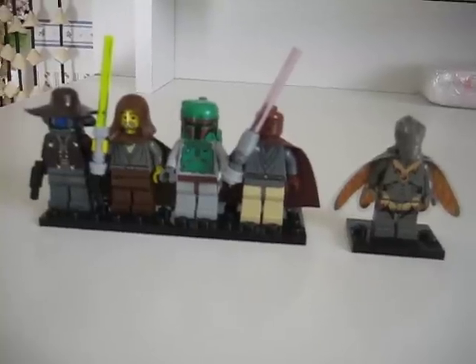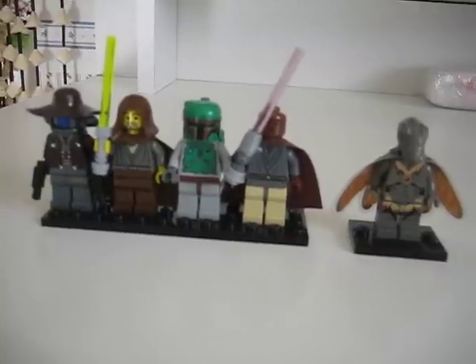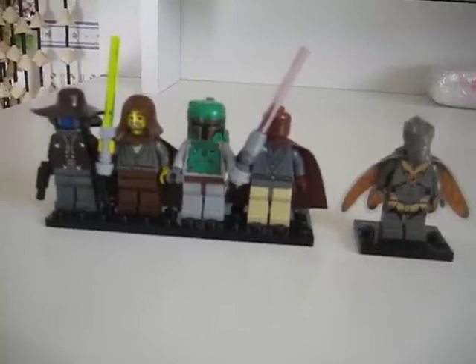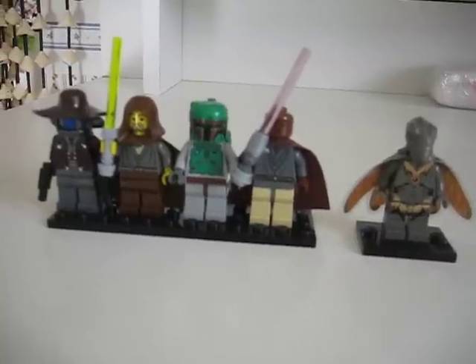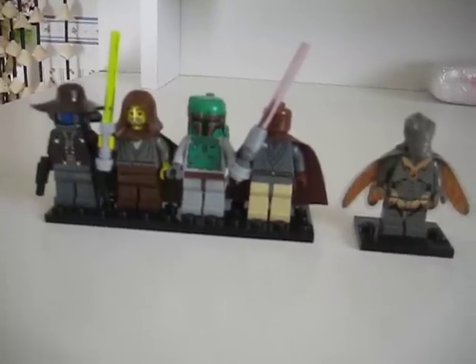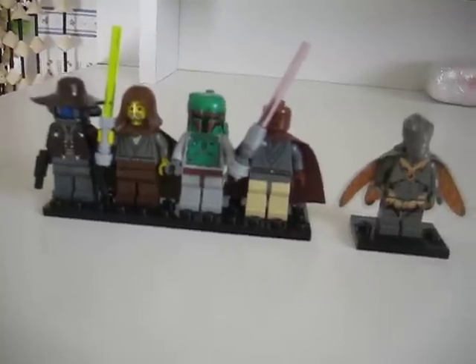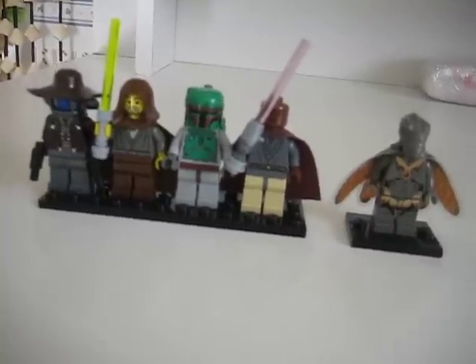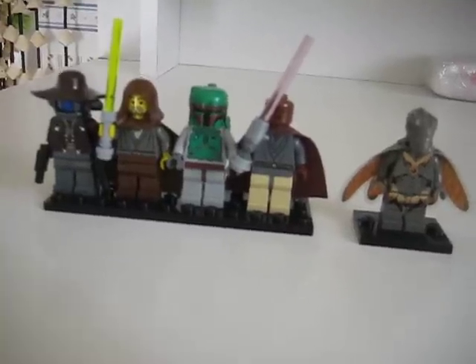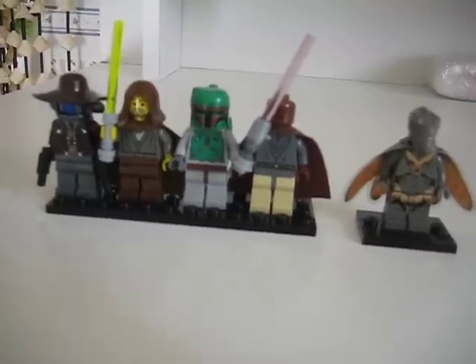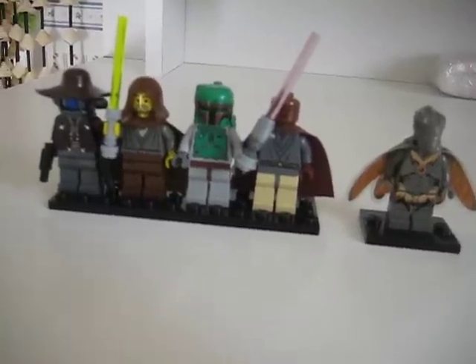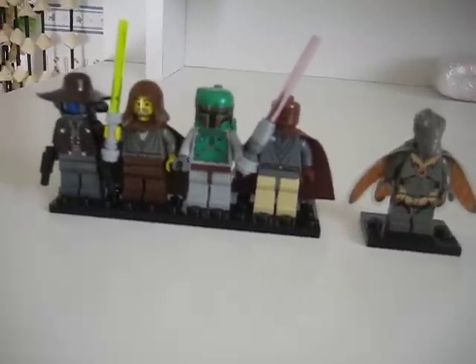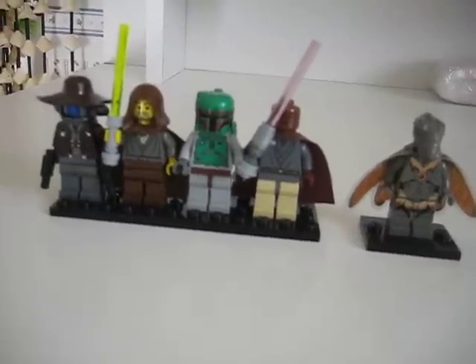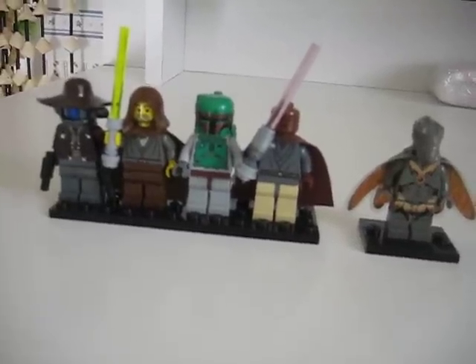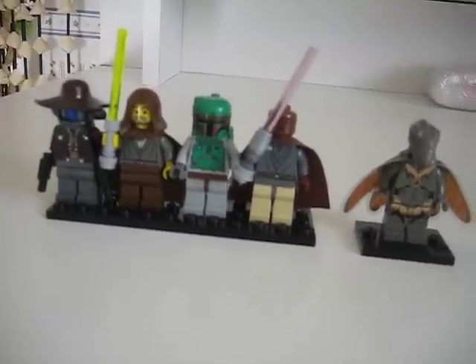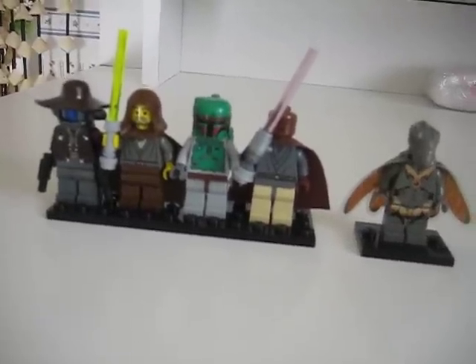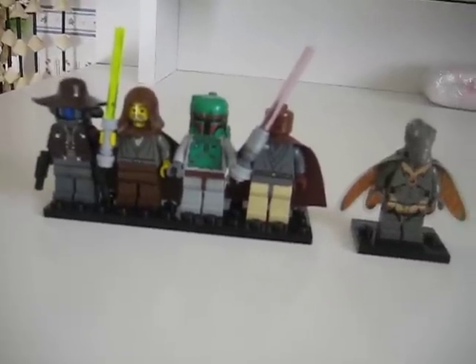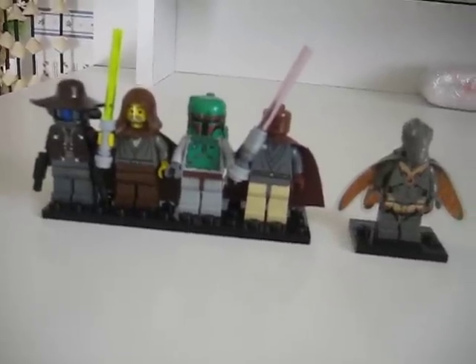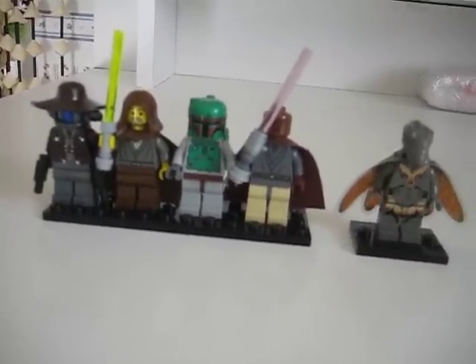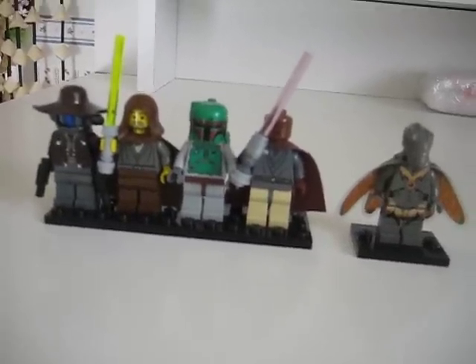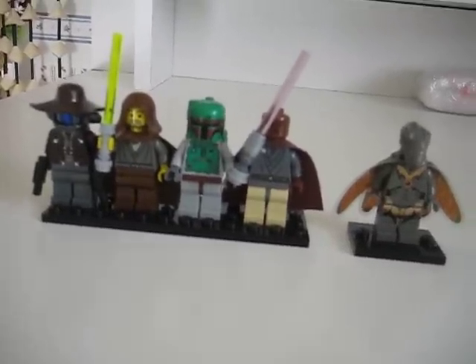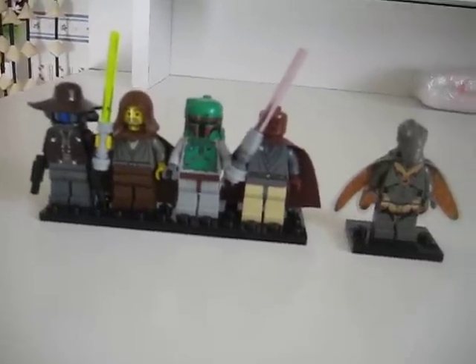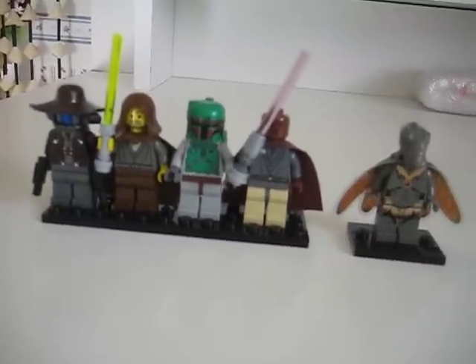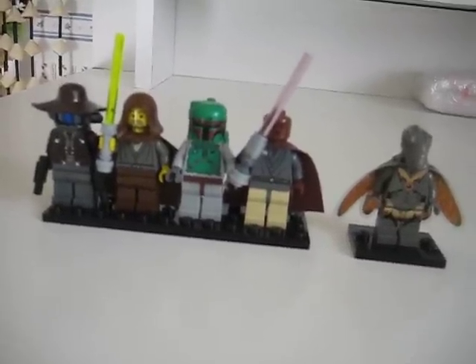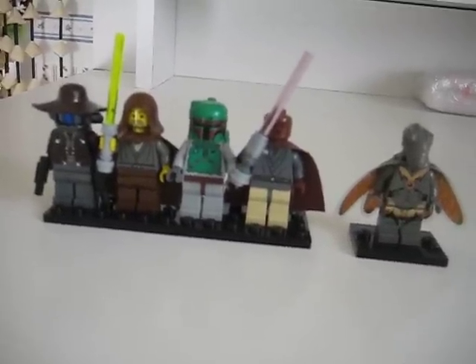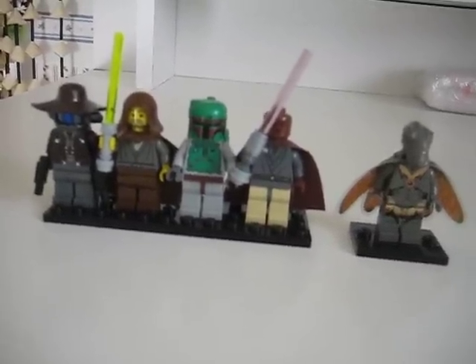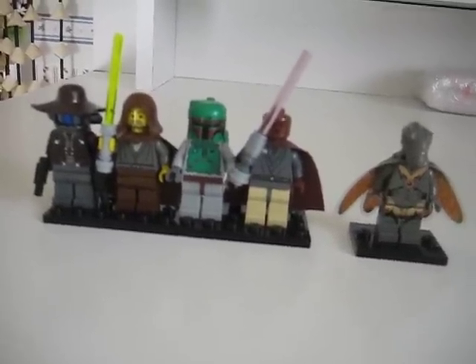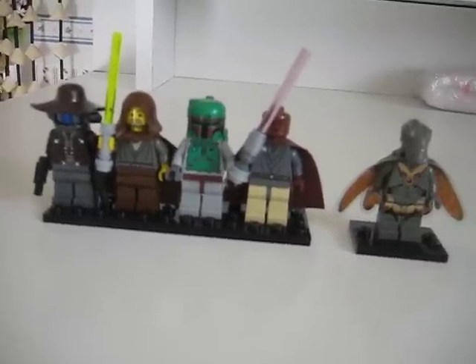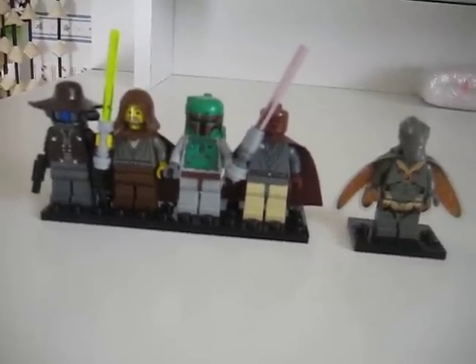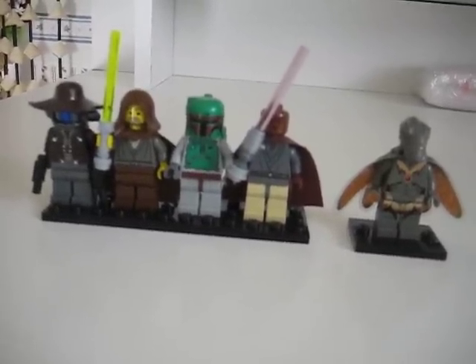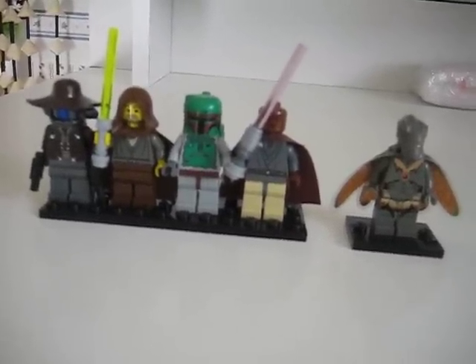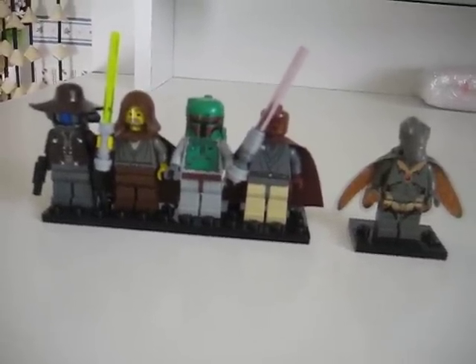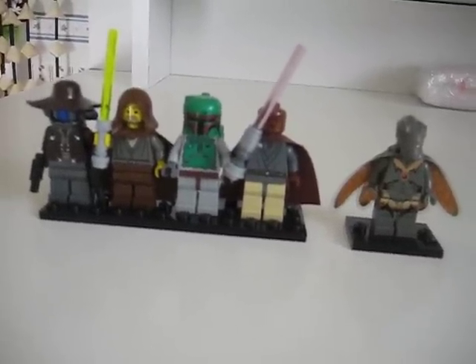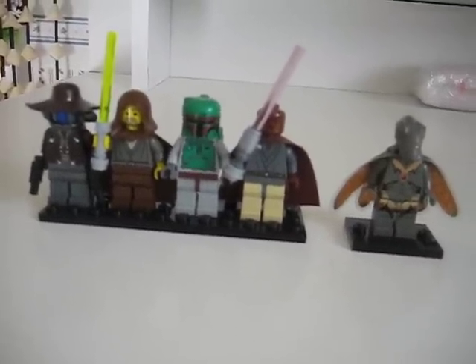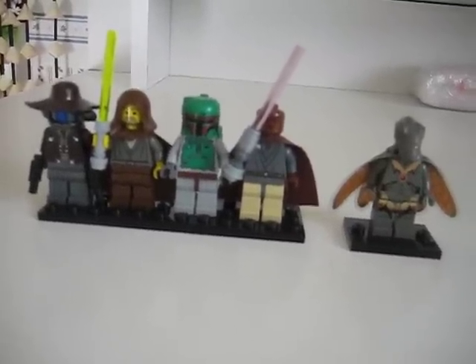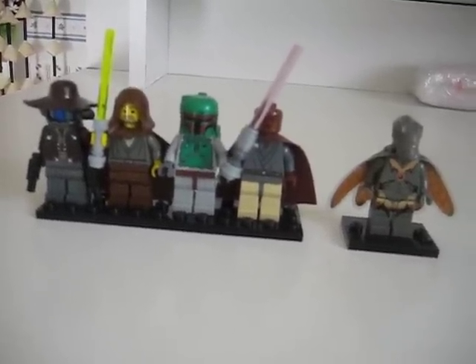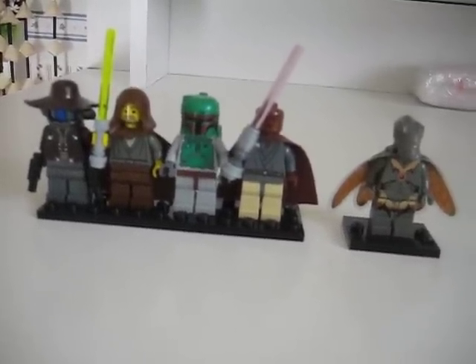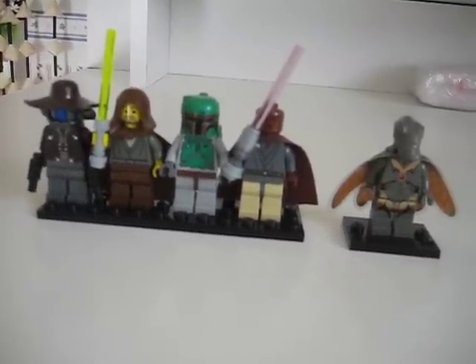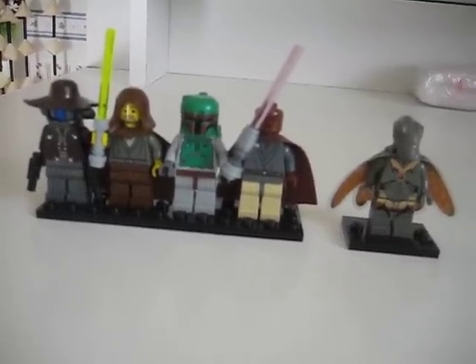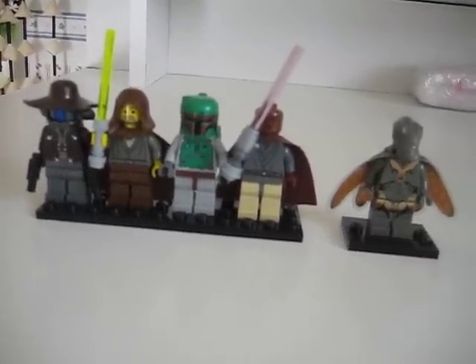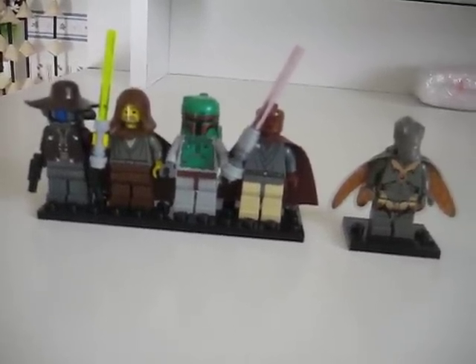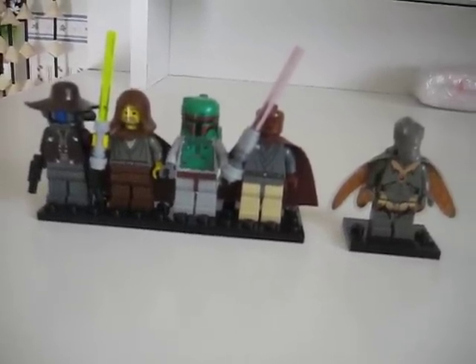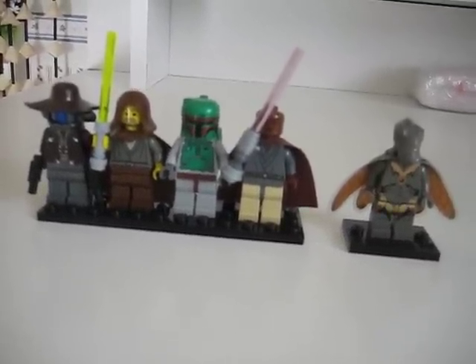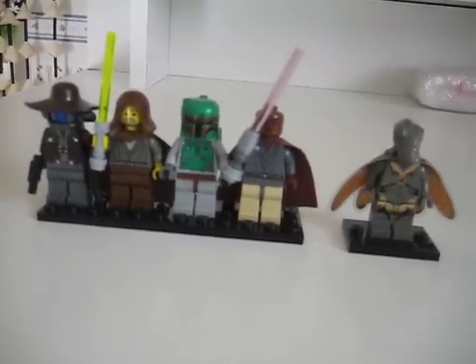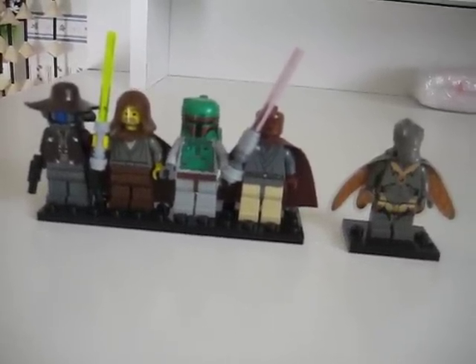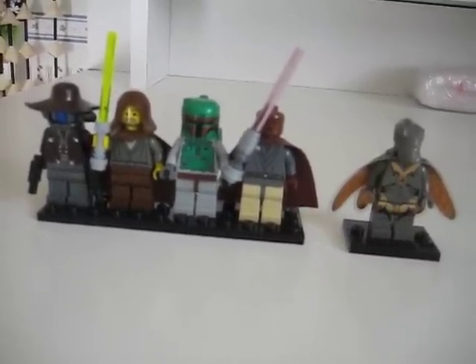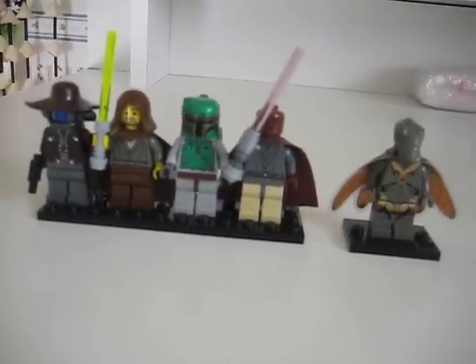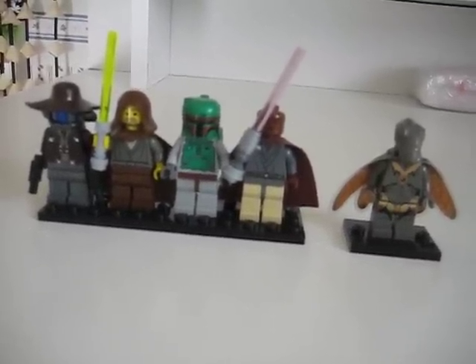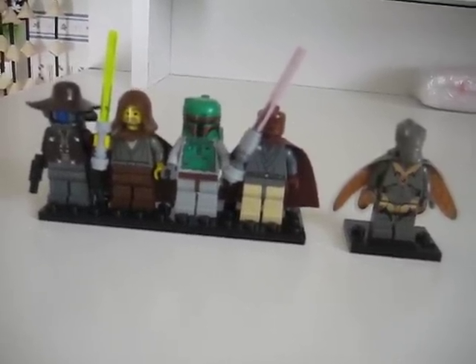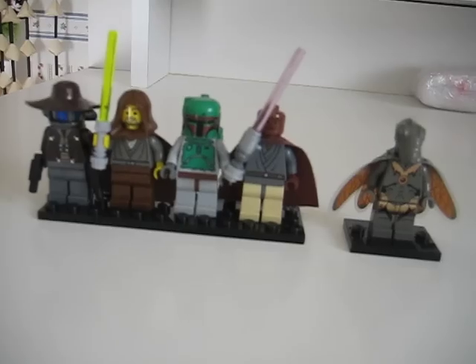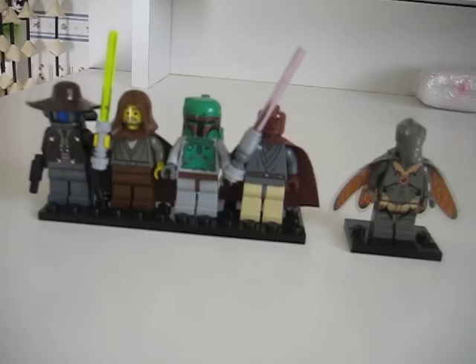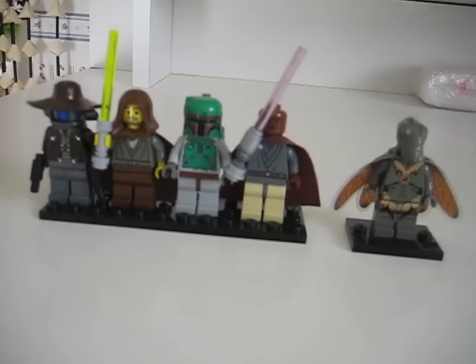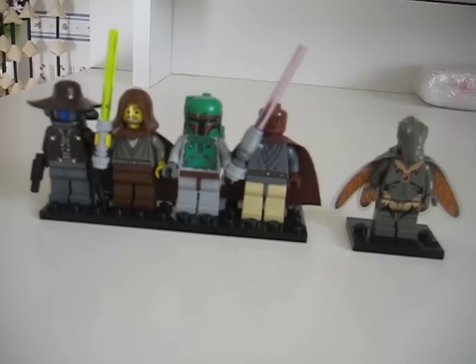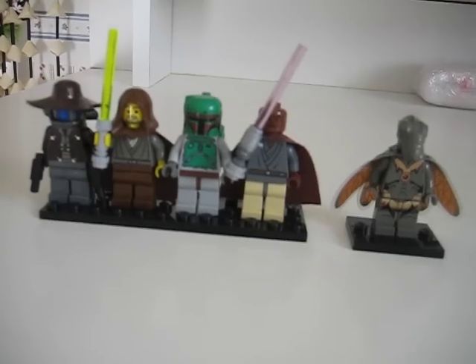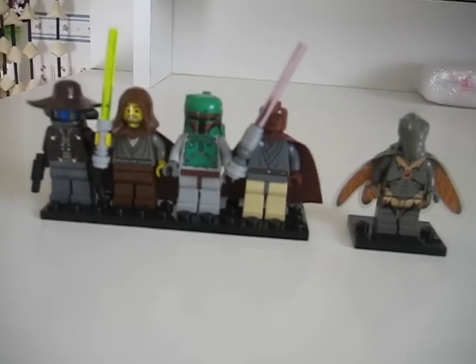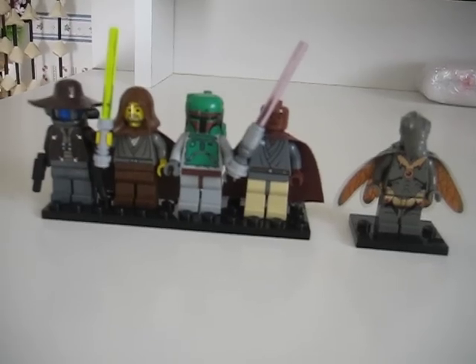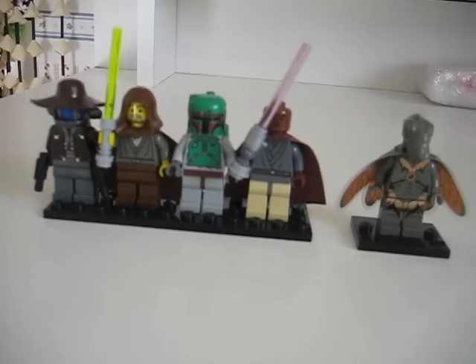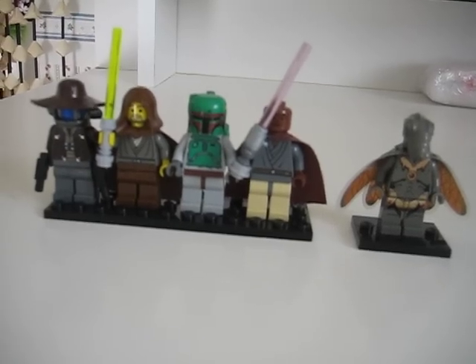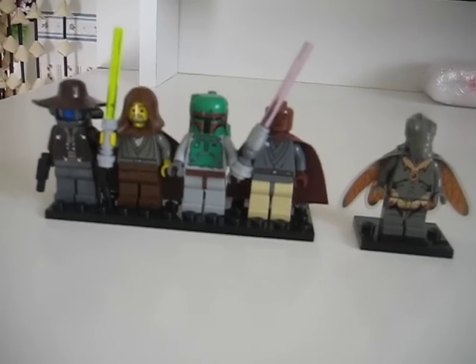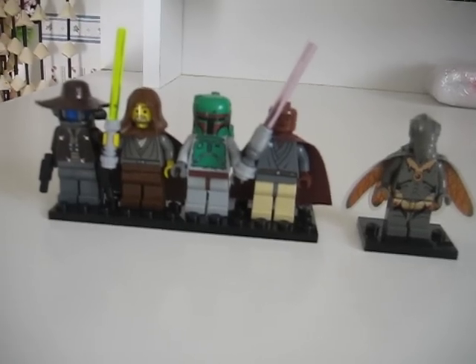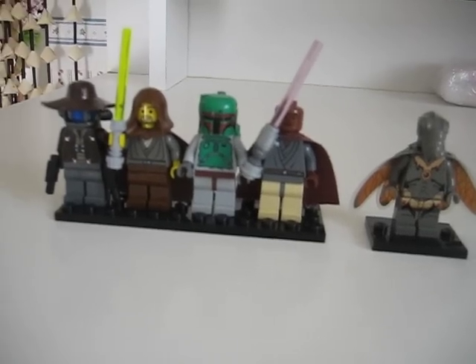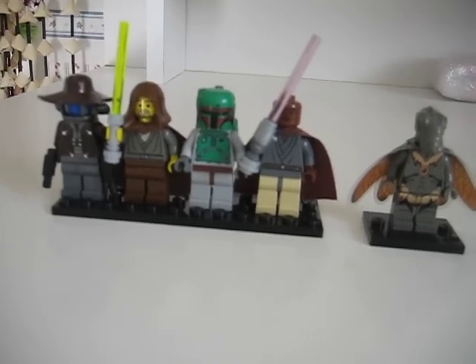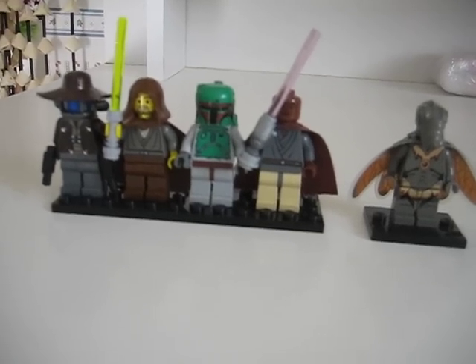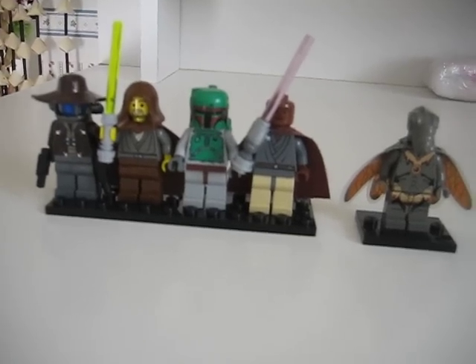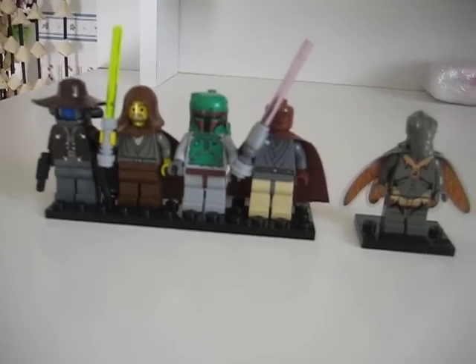Hello YouTube, it's MiniTarrows here again, and I'm doing a quick Bricklink order that I got this week. Let's begin.